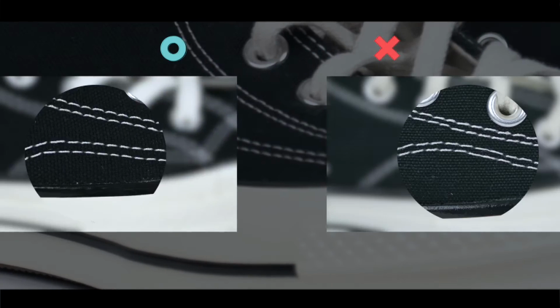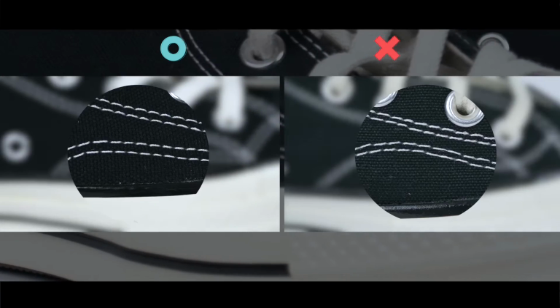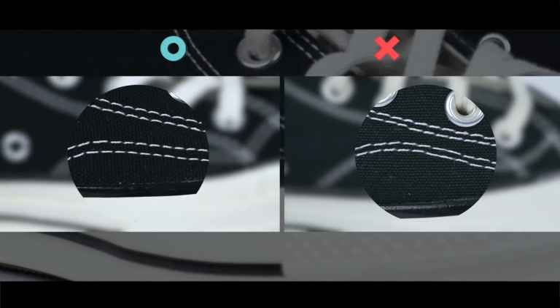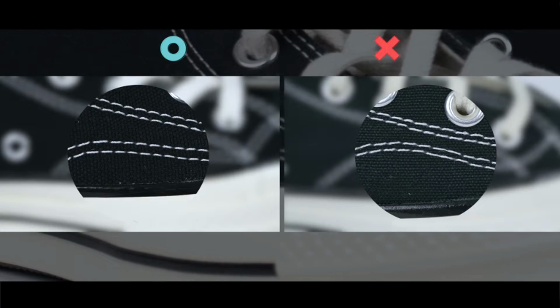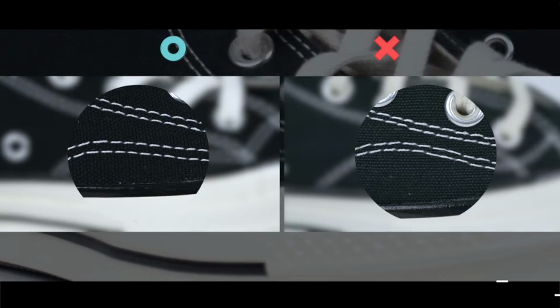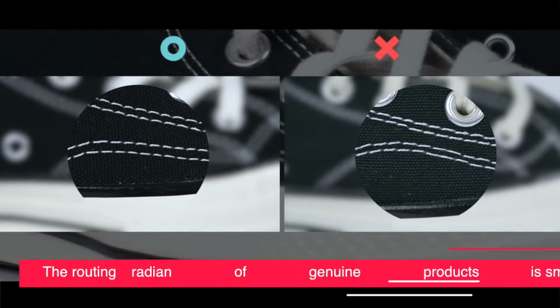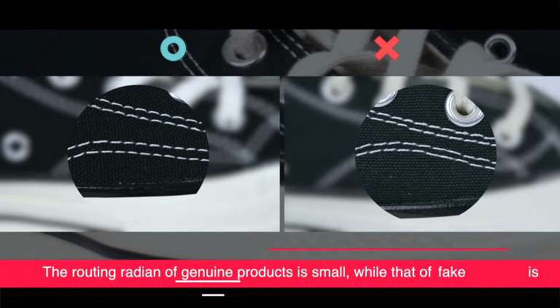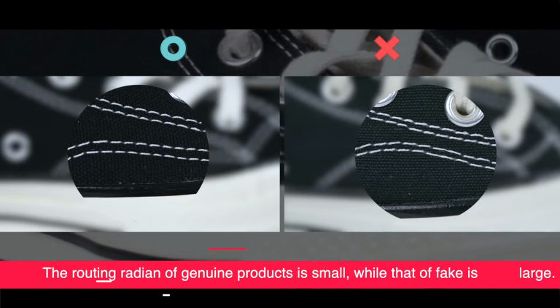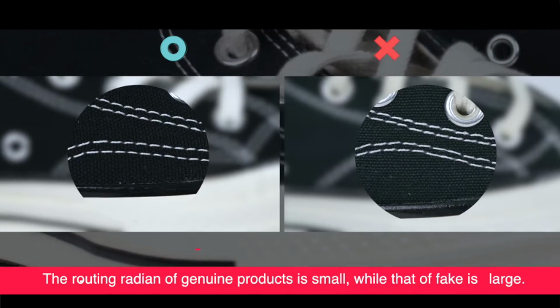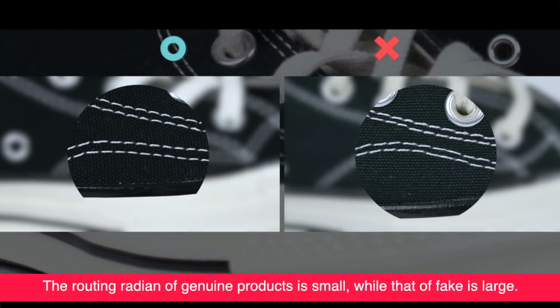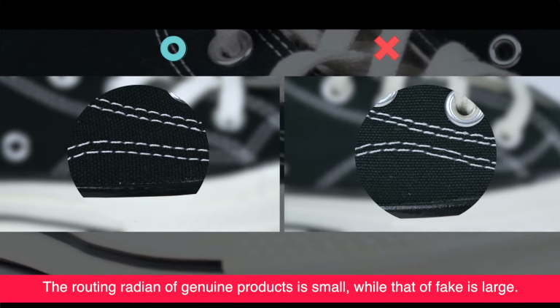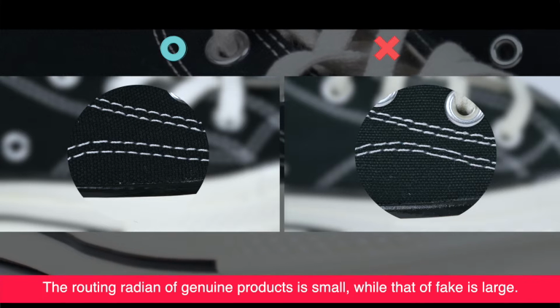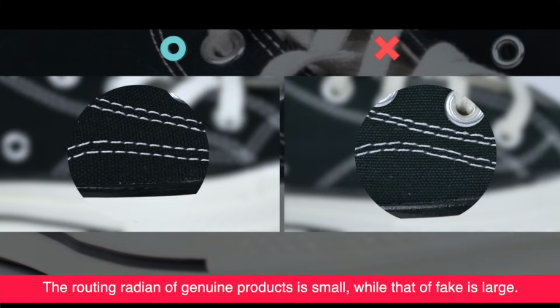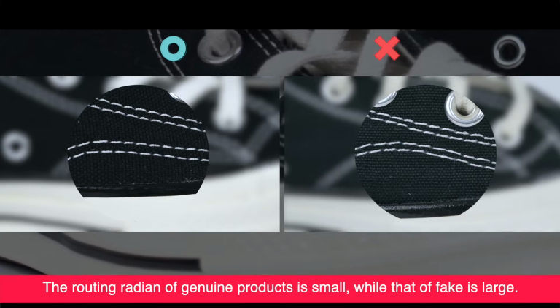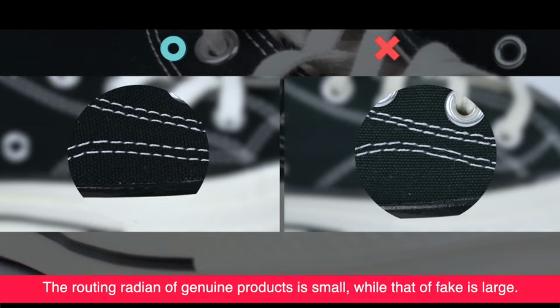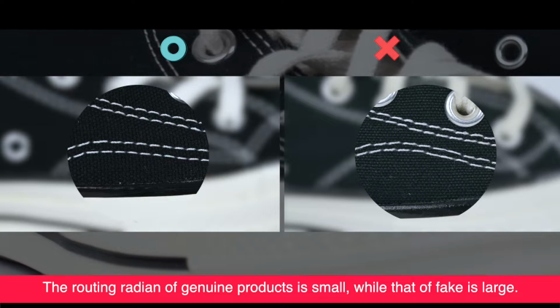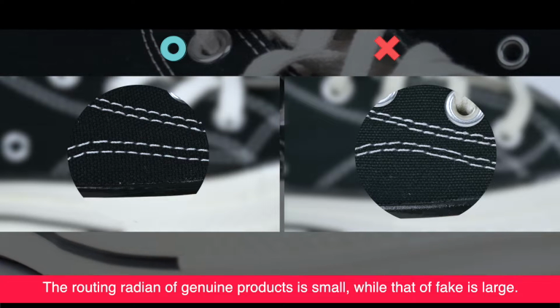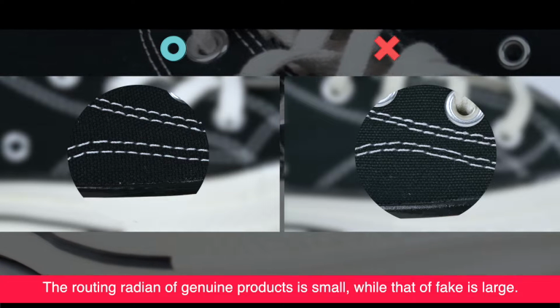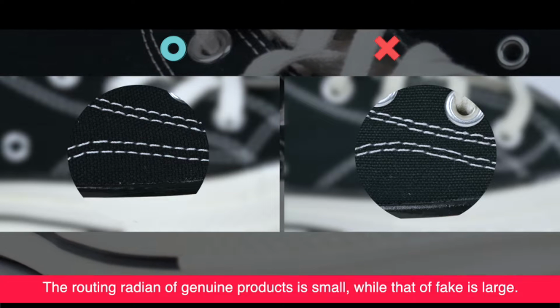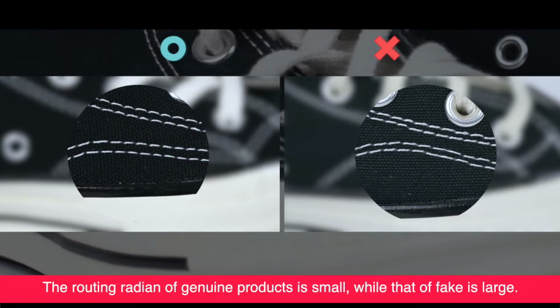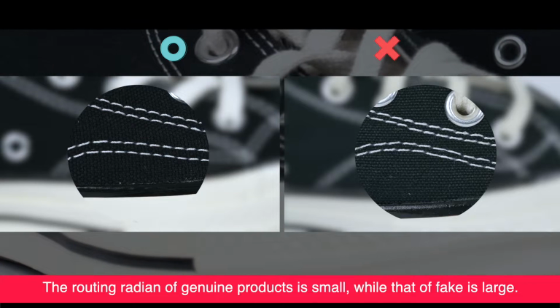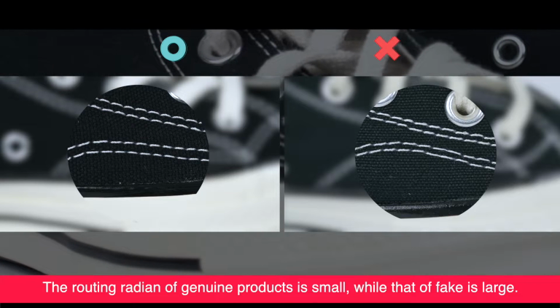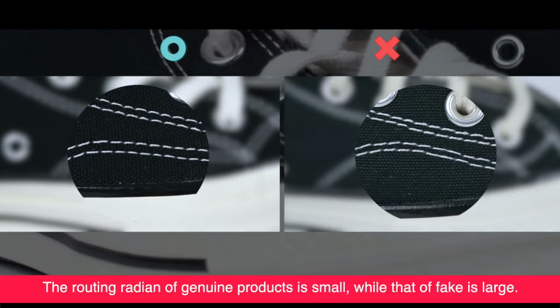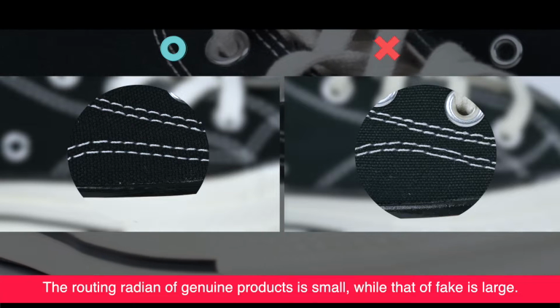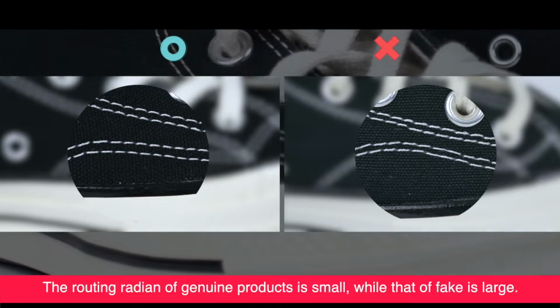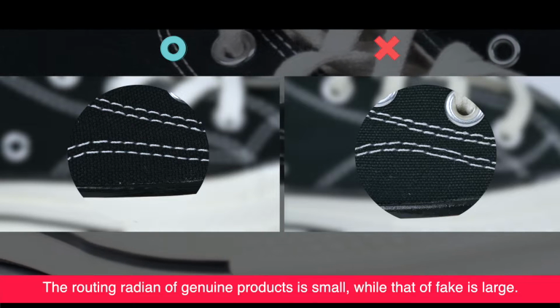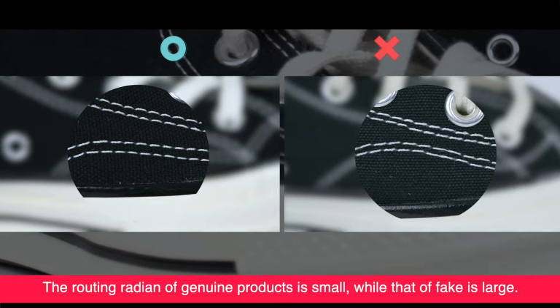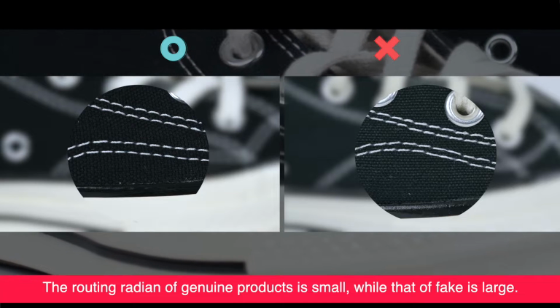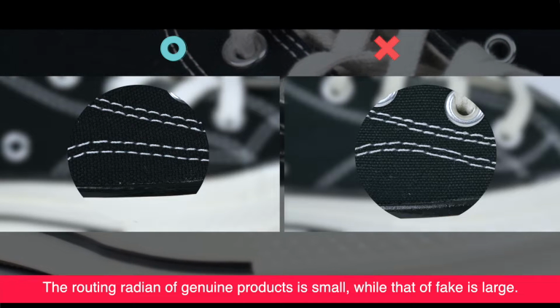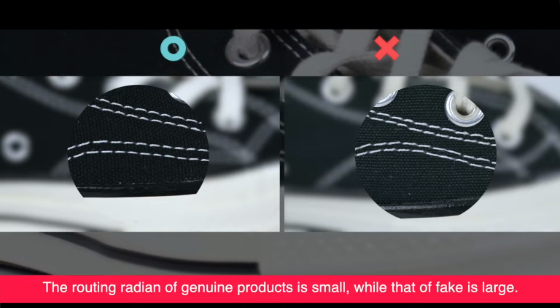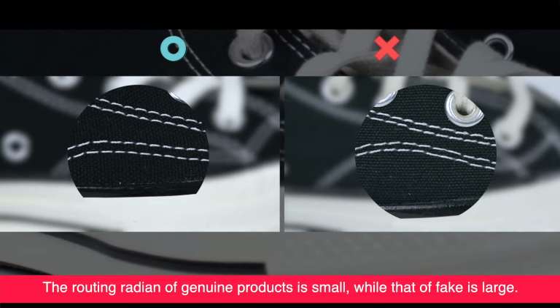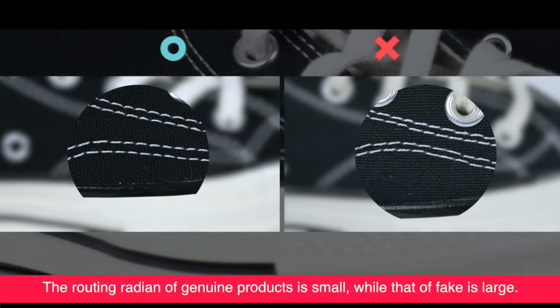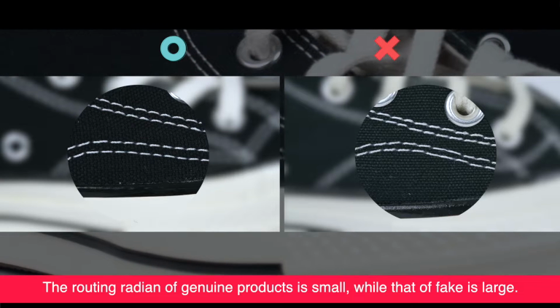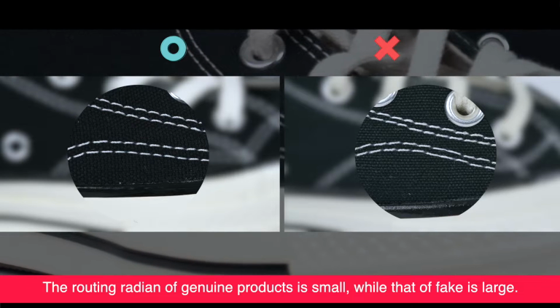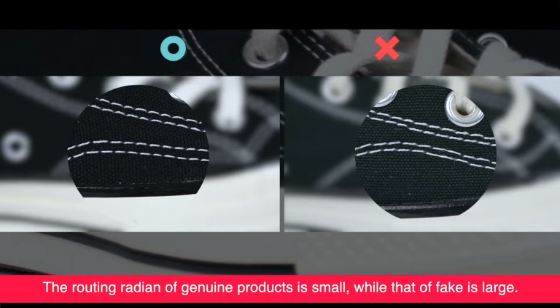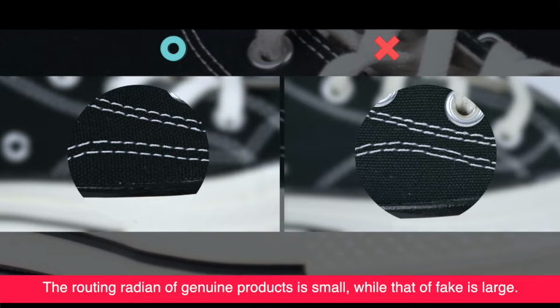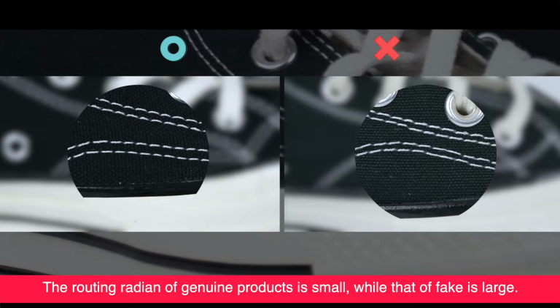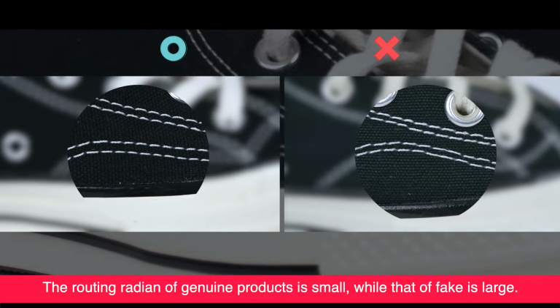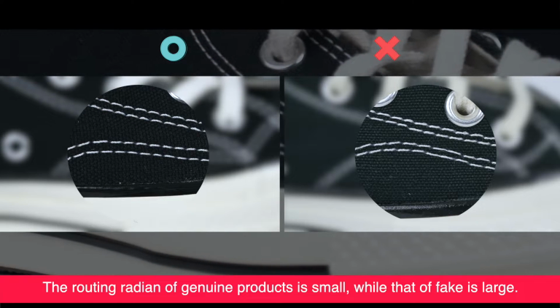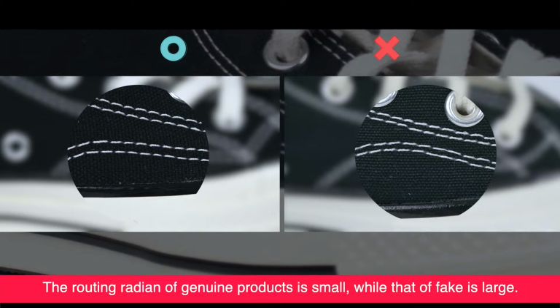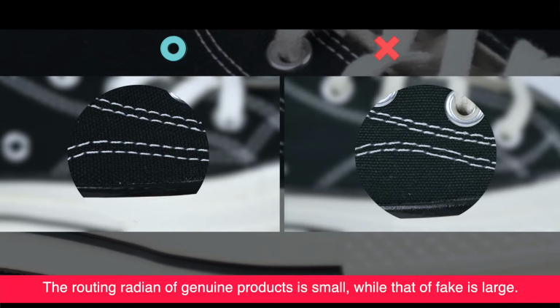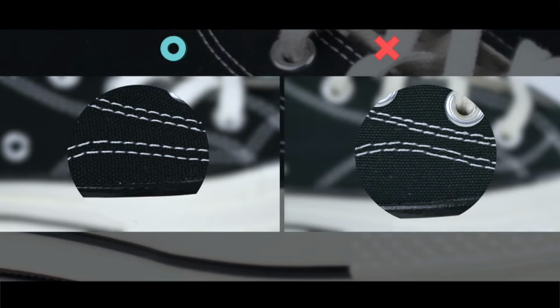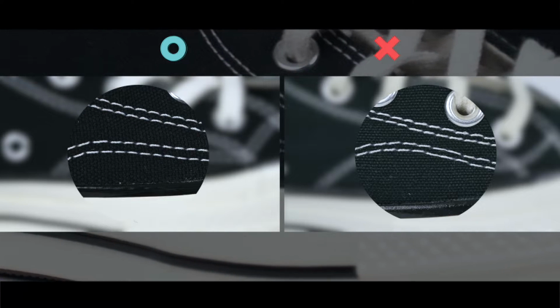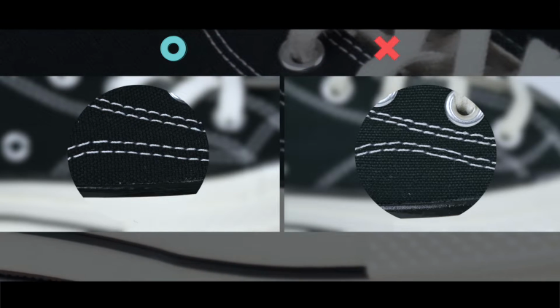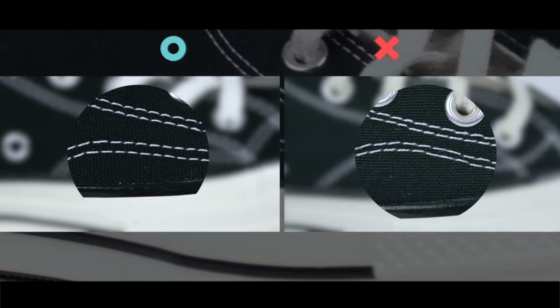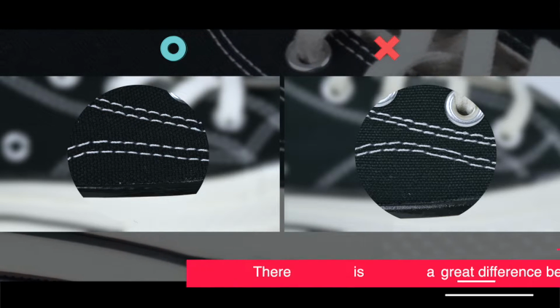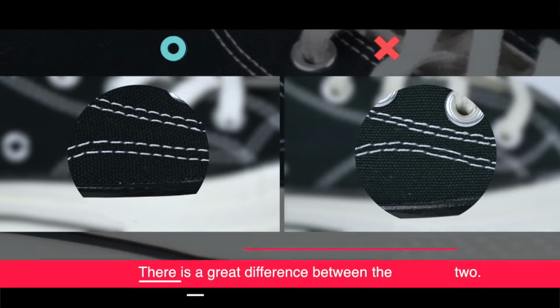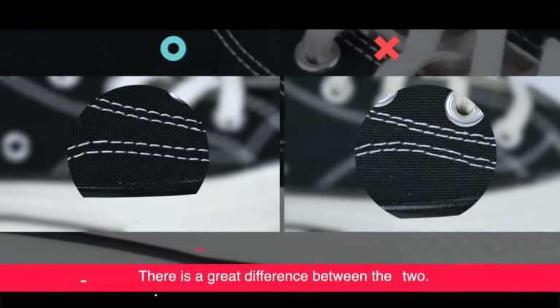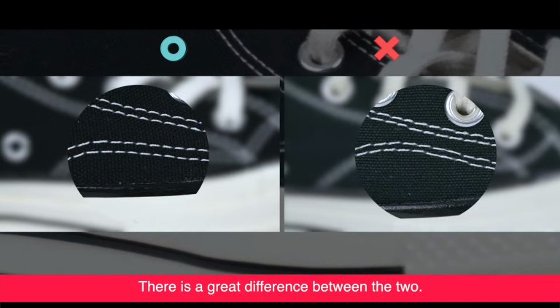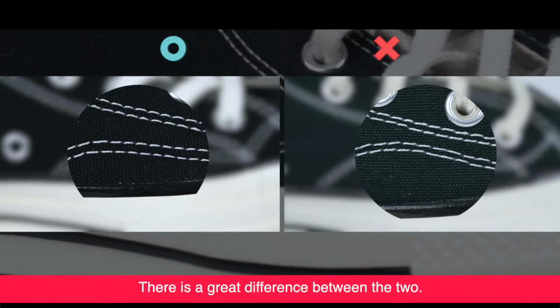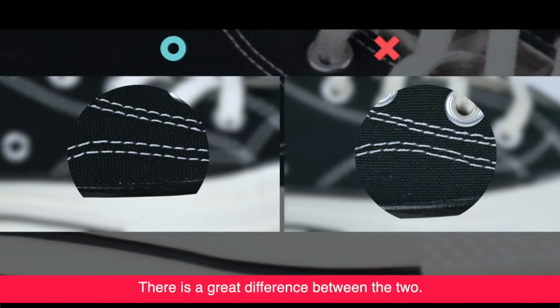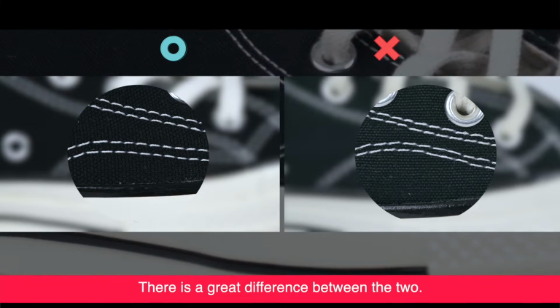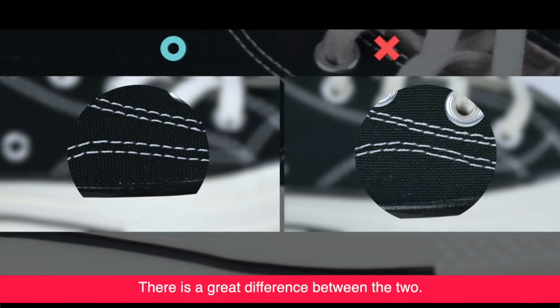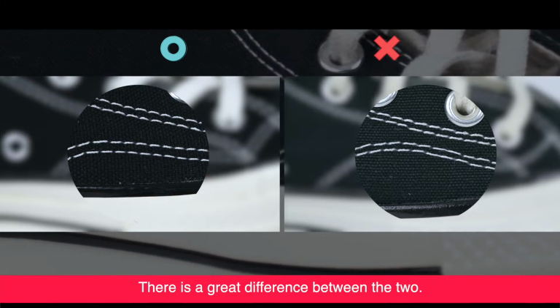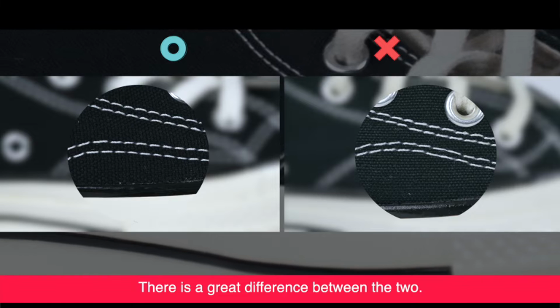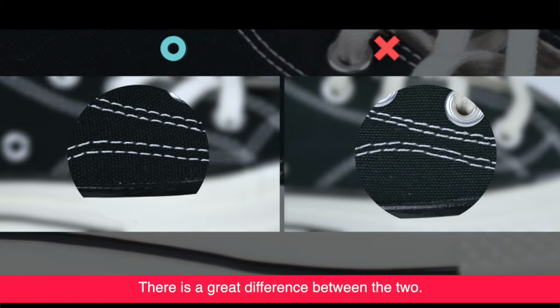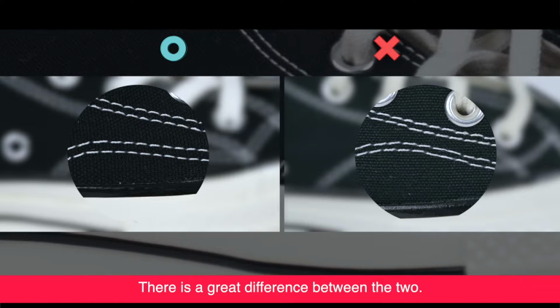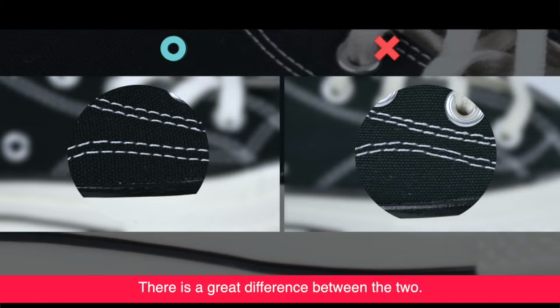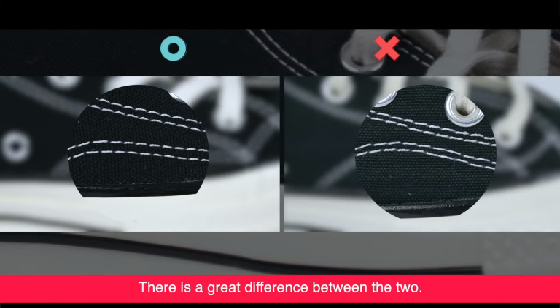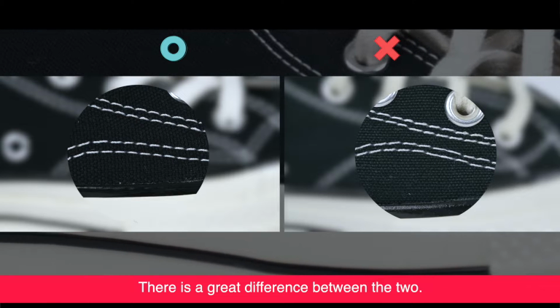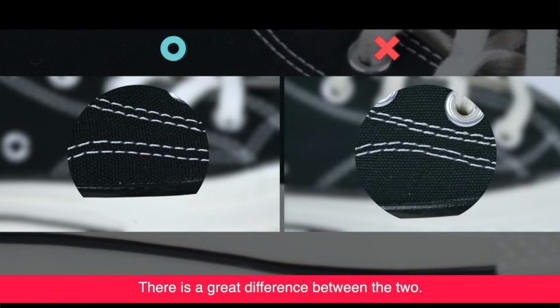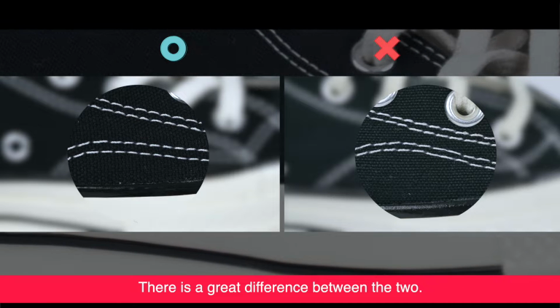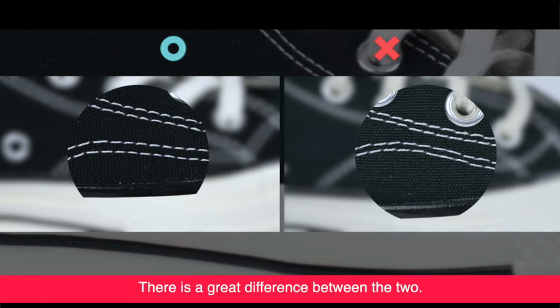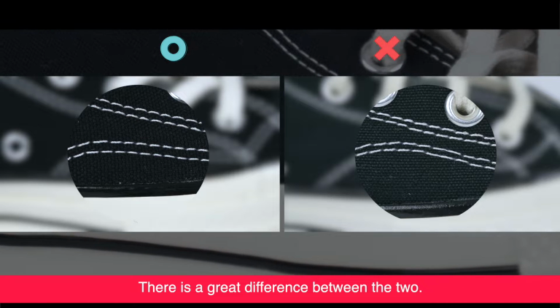The genuine stitching is small and fine, while that of the fake is large. There is a great difference between the two.